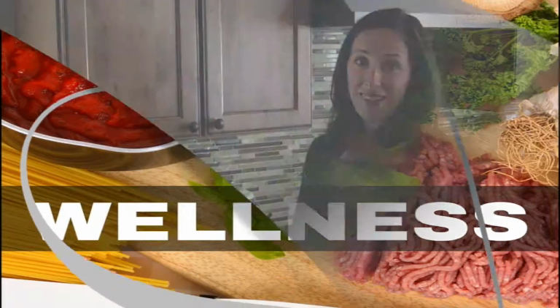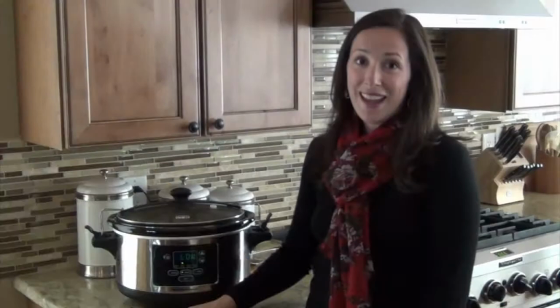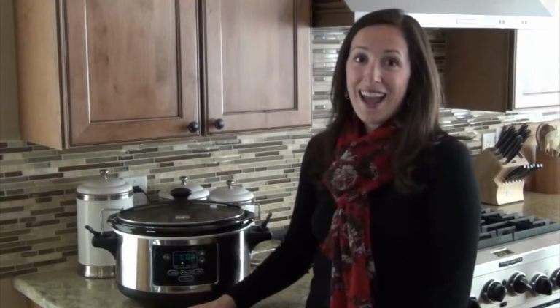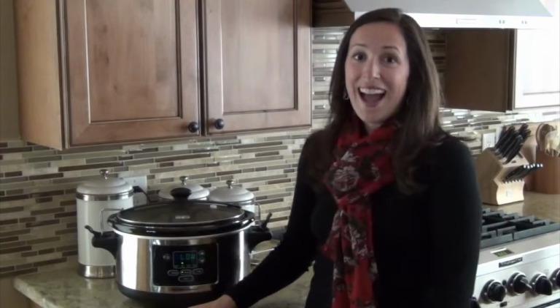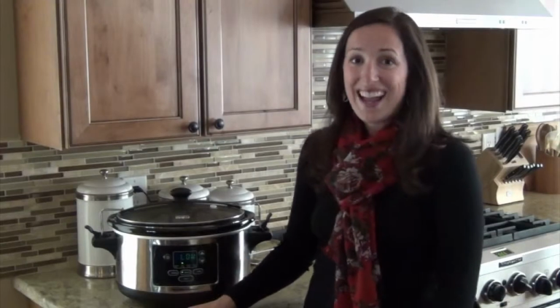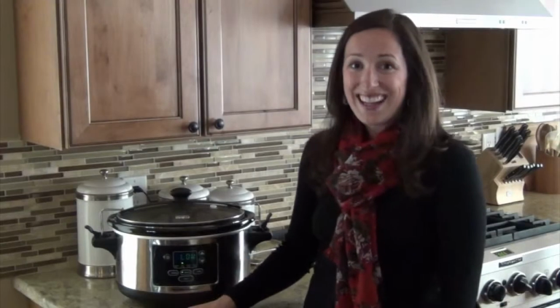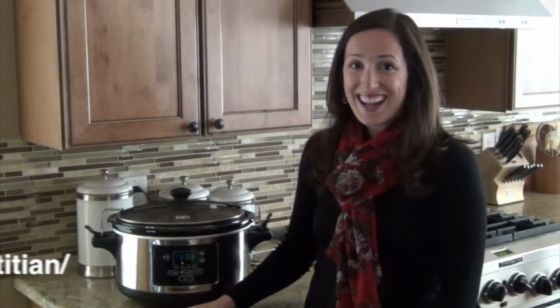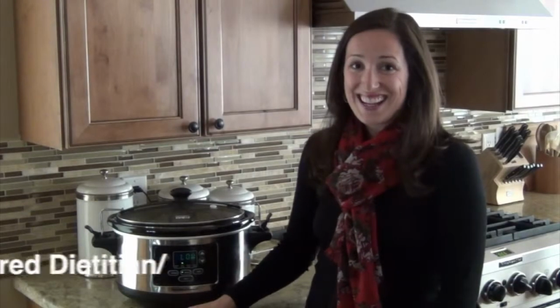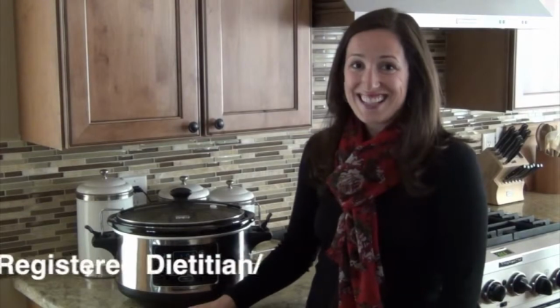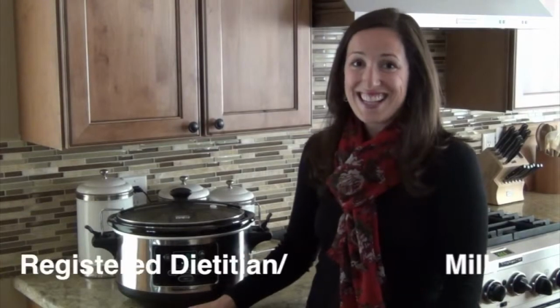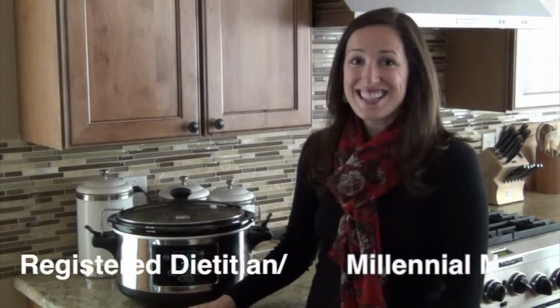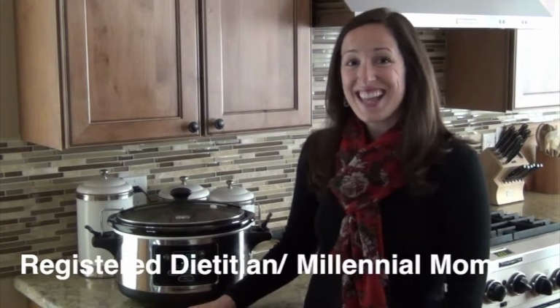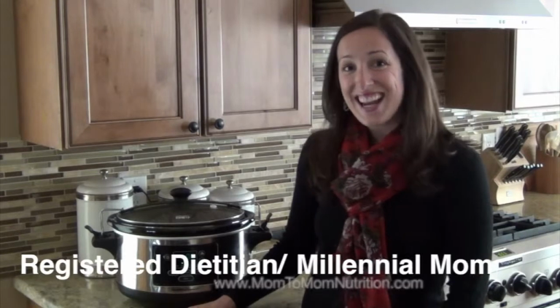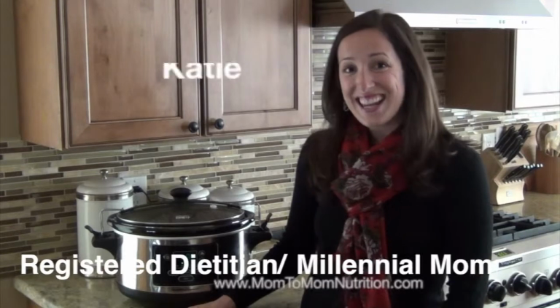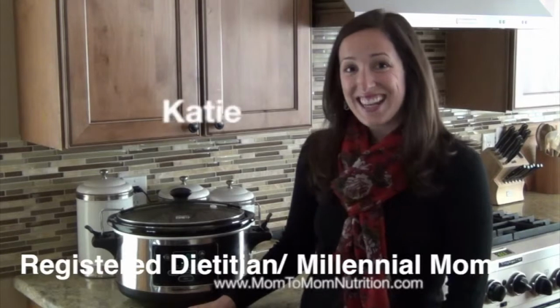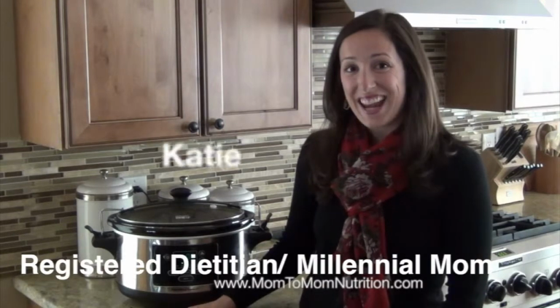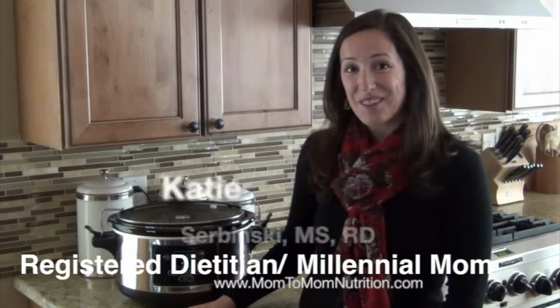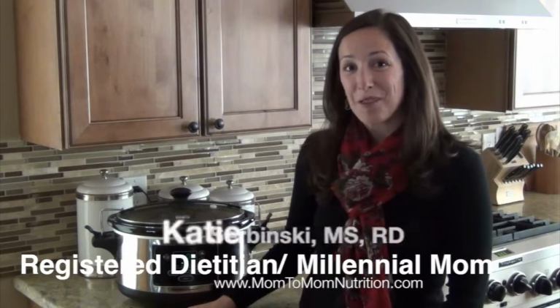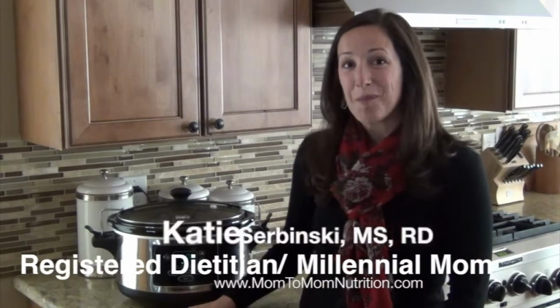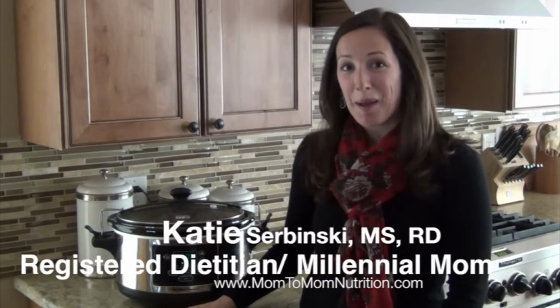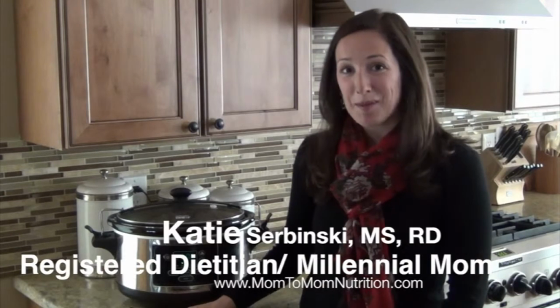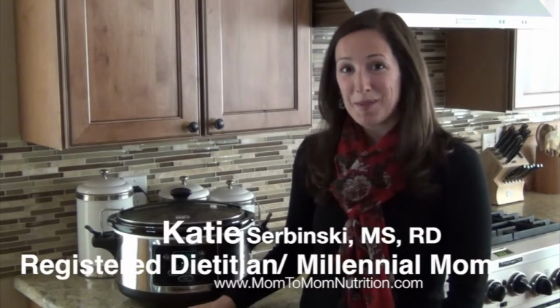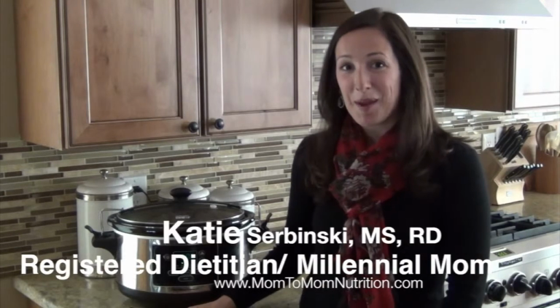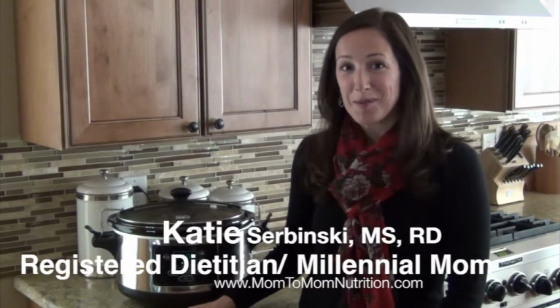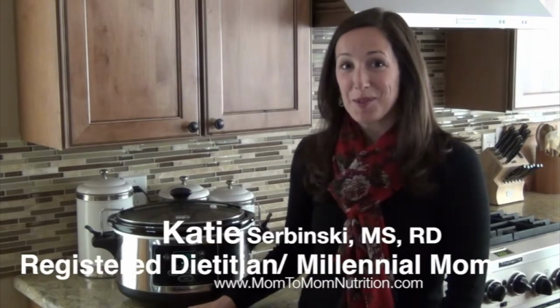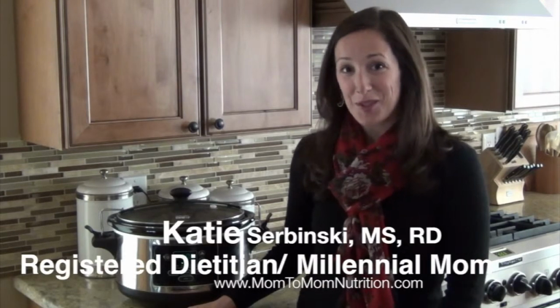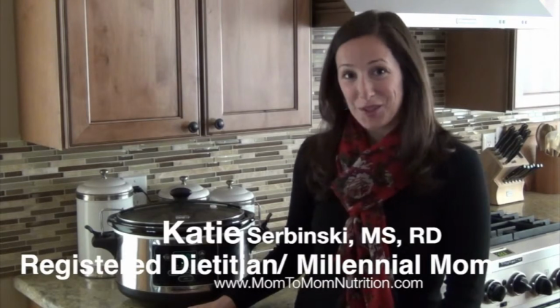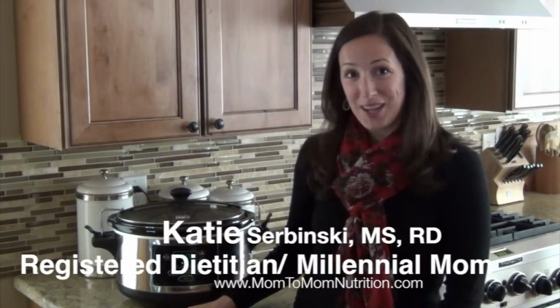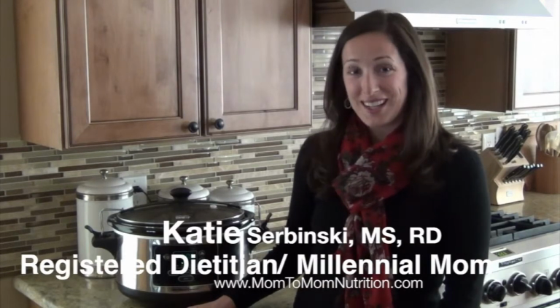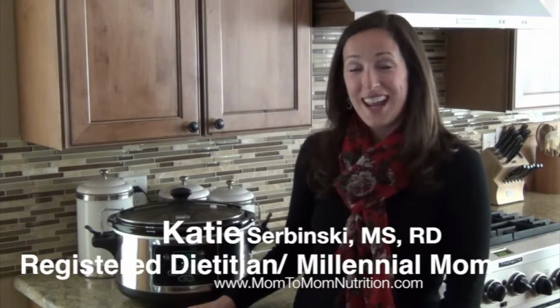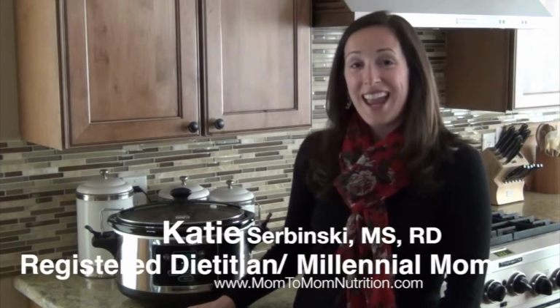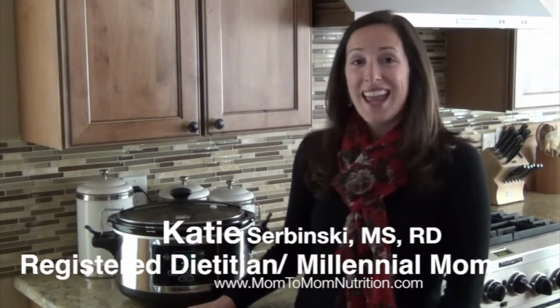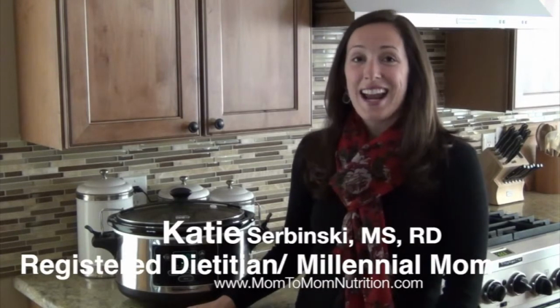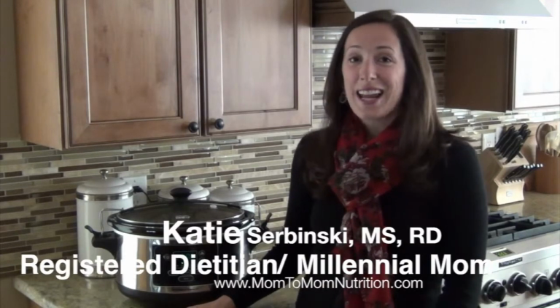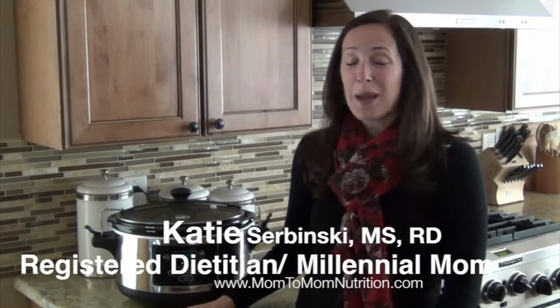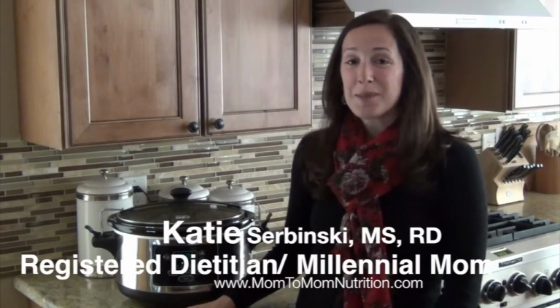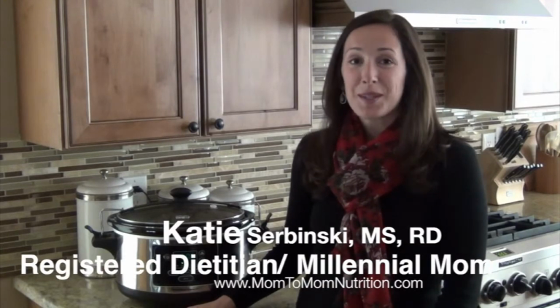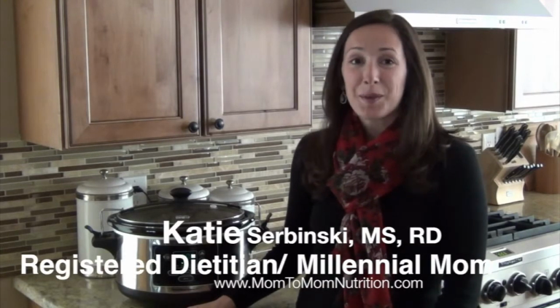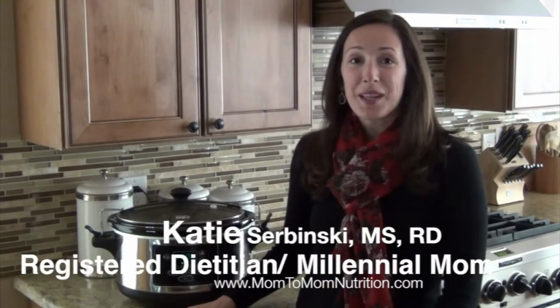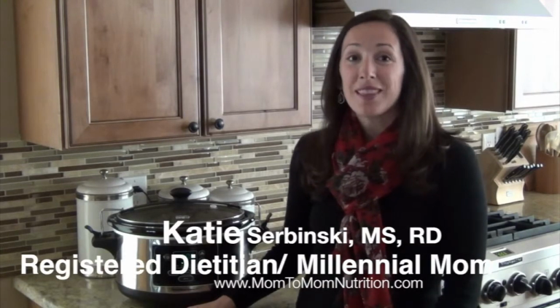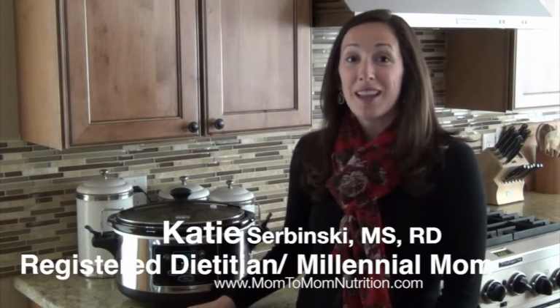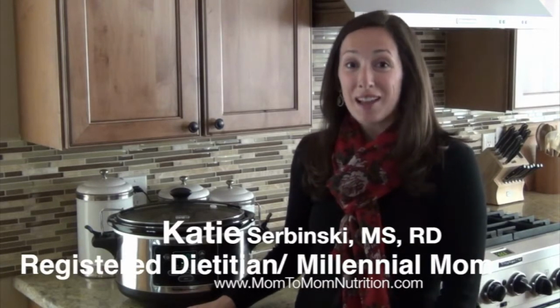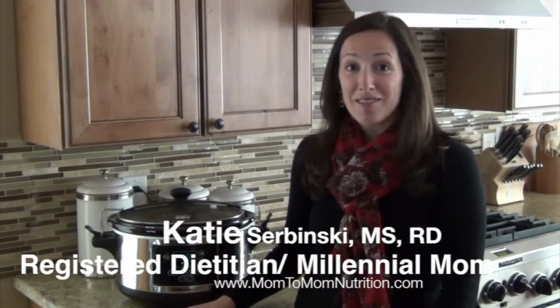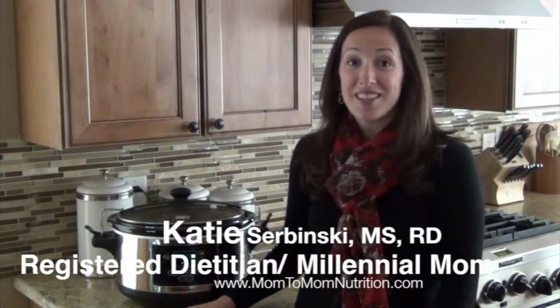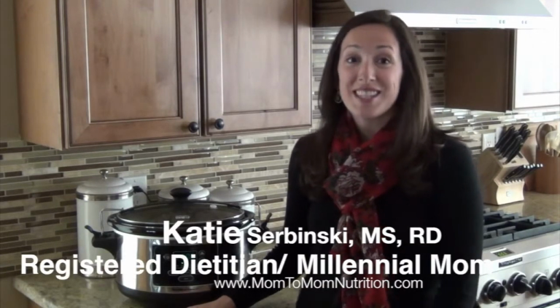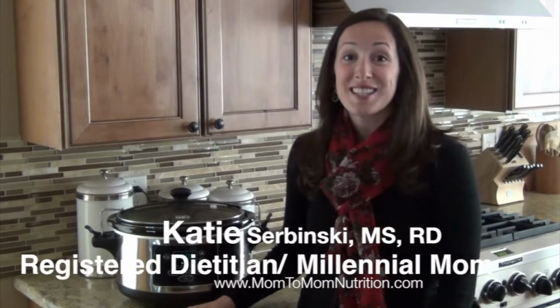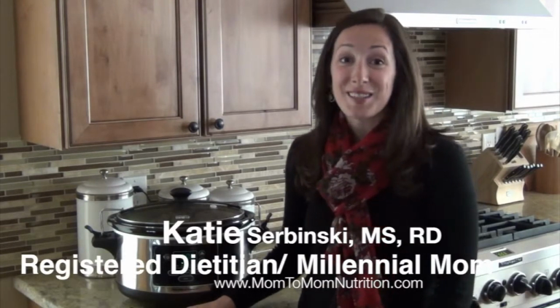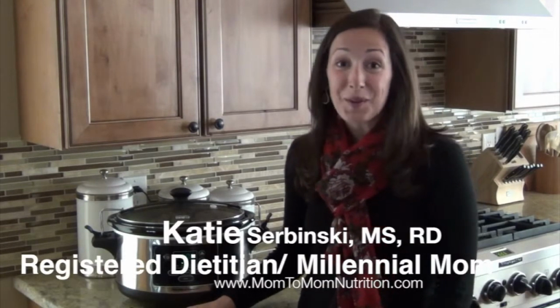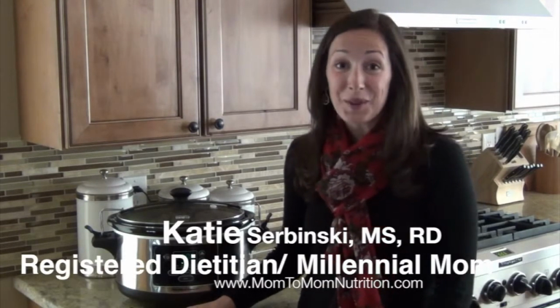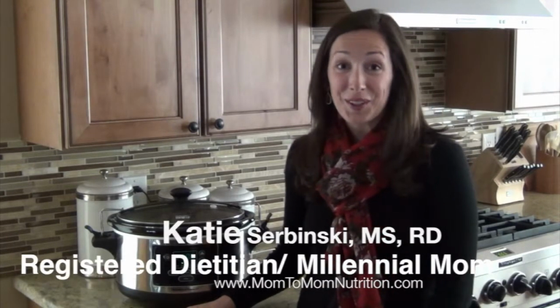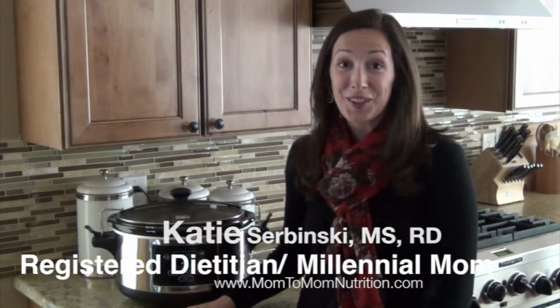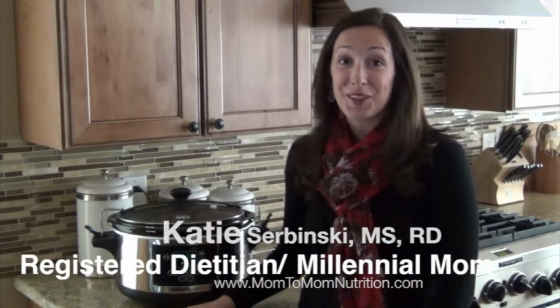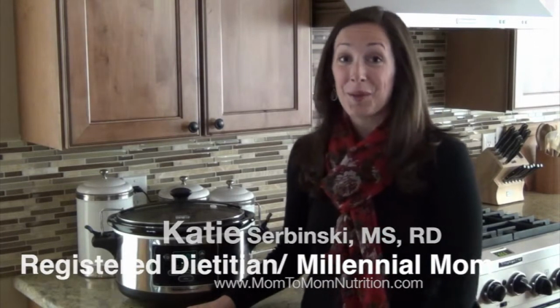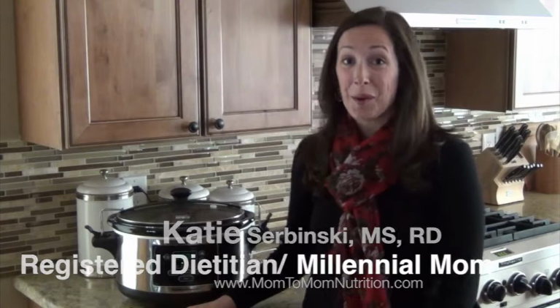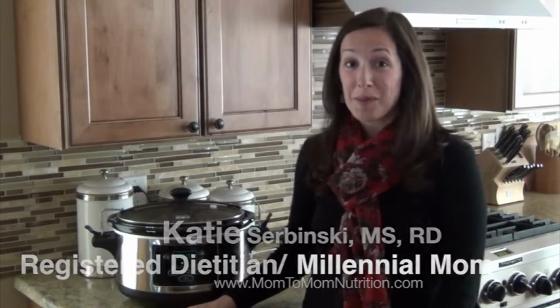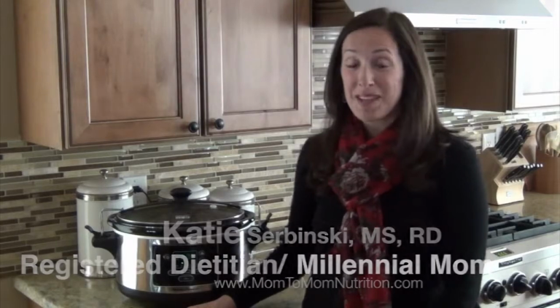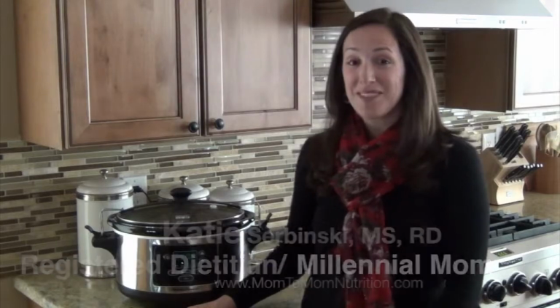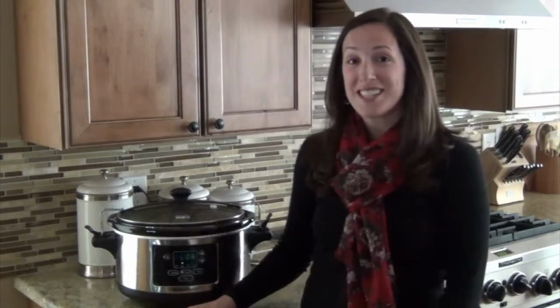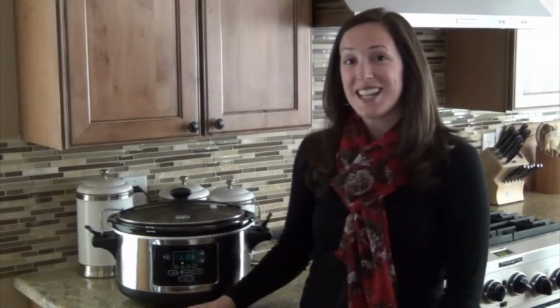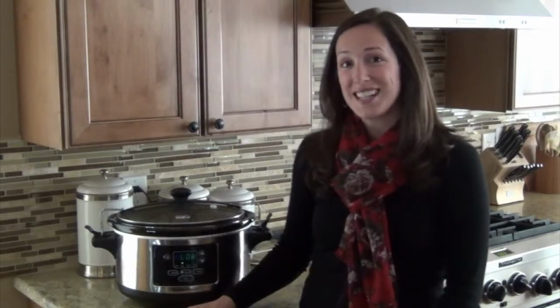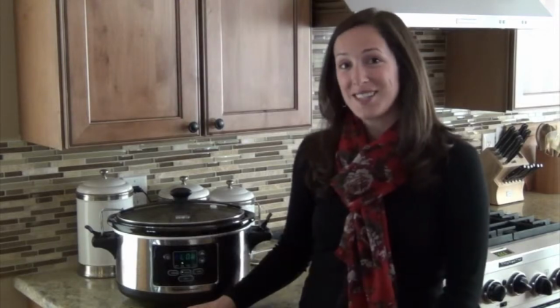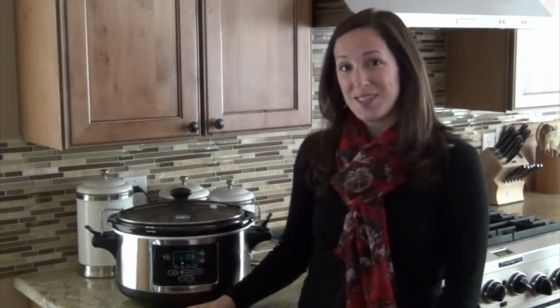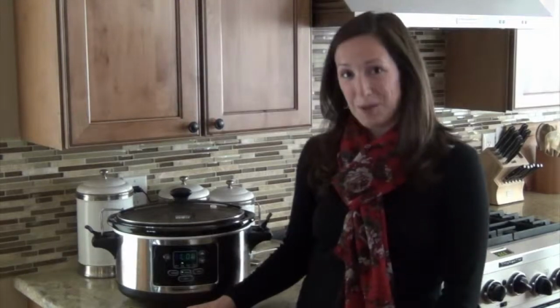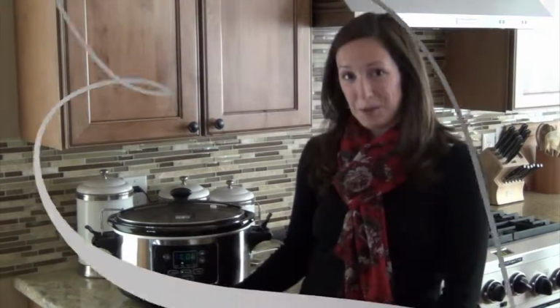Hi guys, it's Katie again from Mom2Mom Nutrition and I absolutely love this slow cooker ground beef lasagna soup.